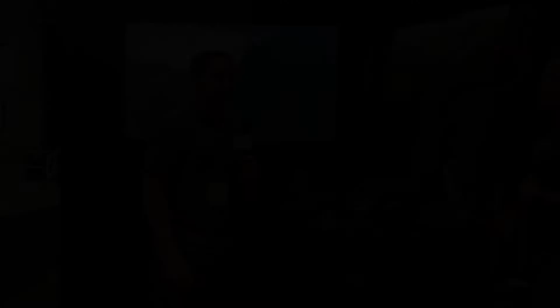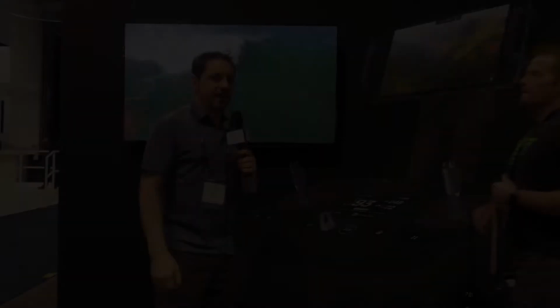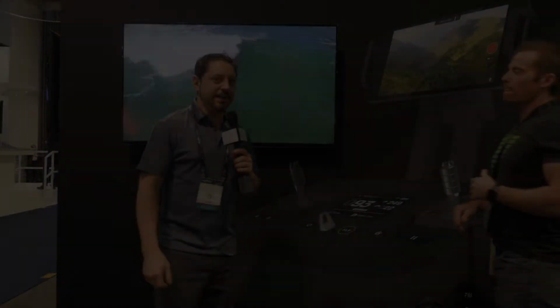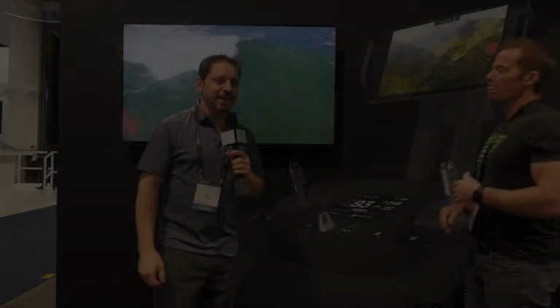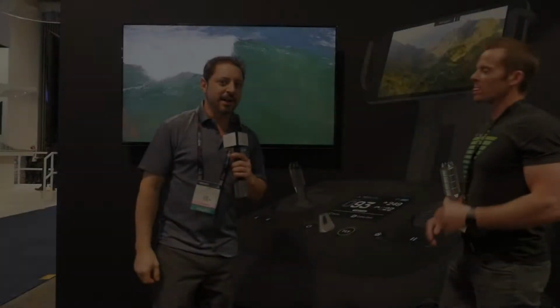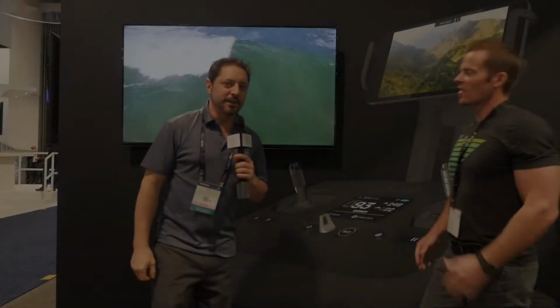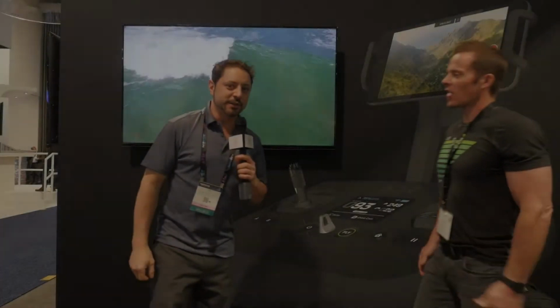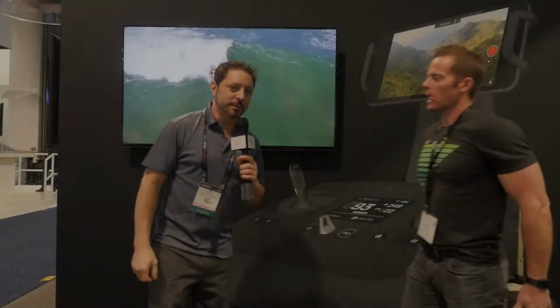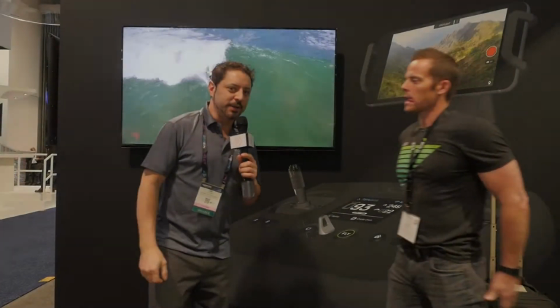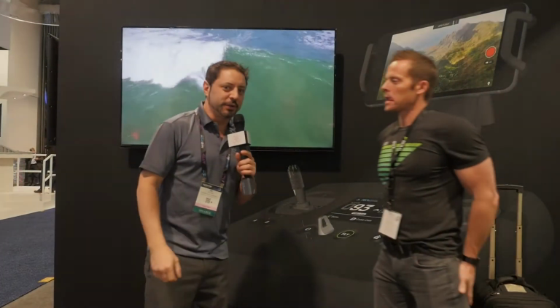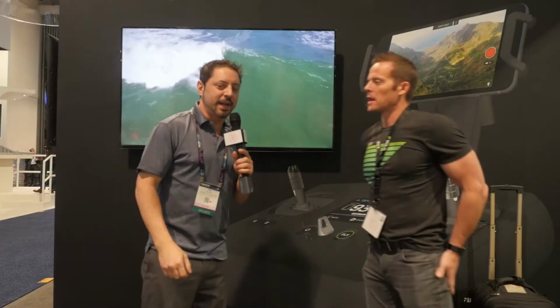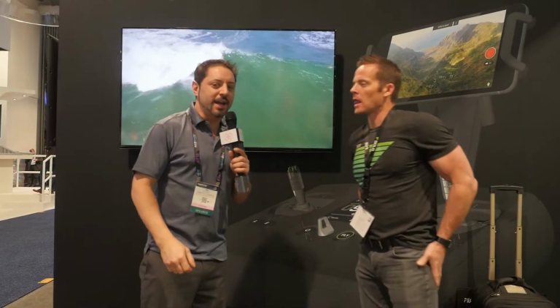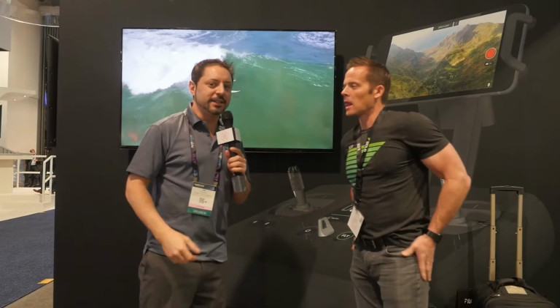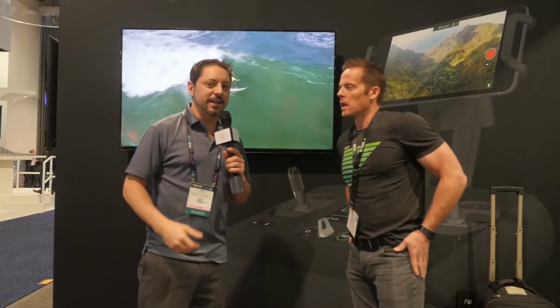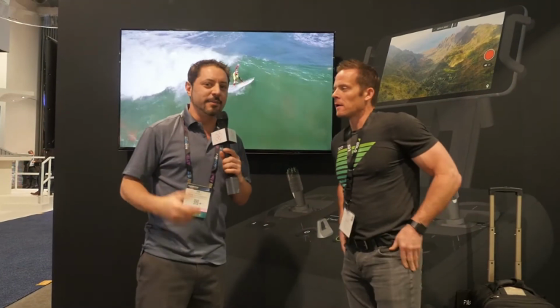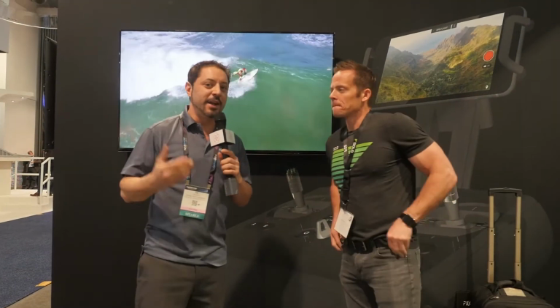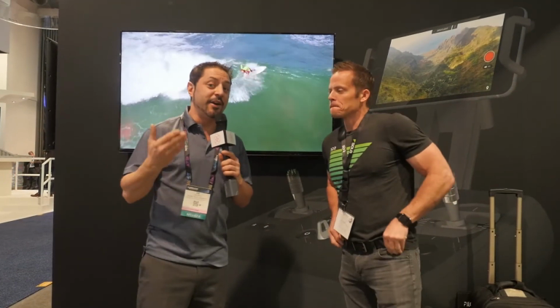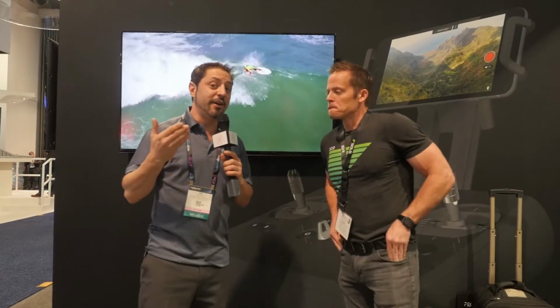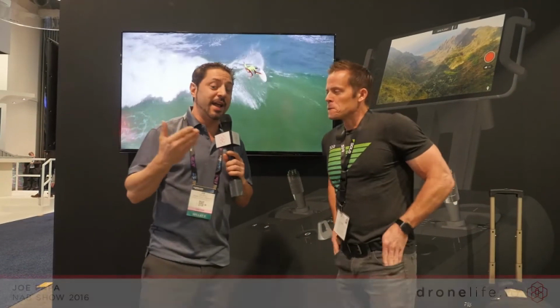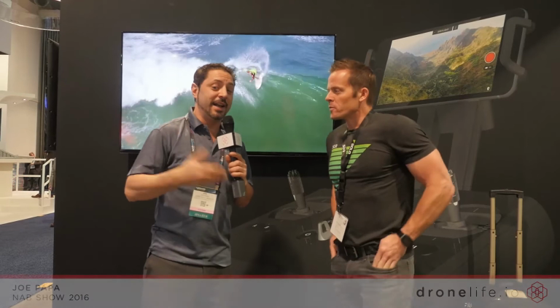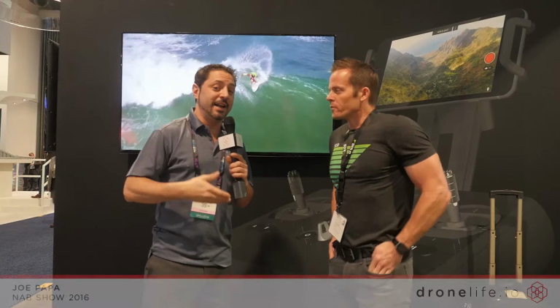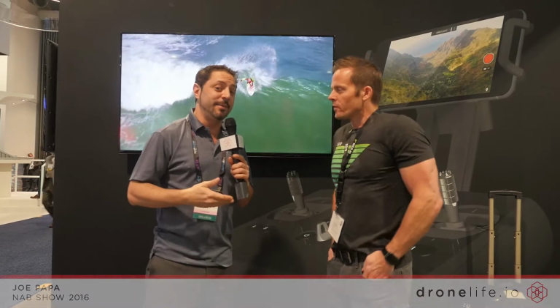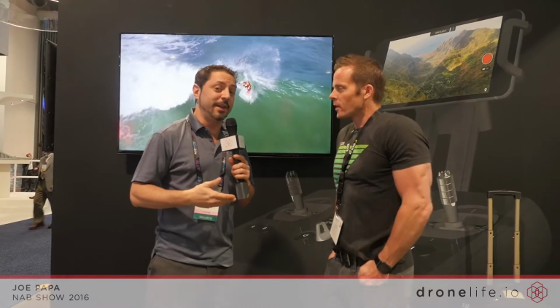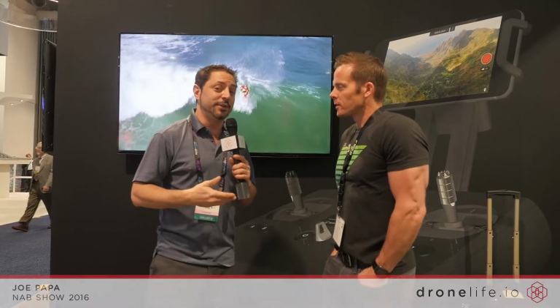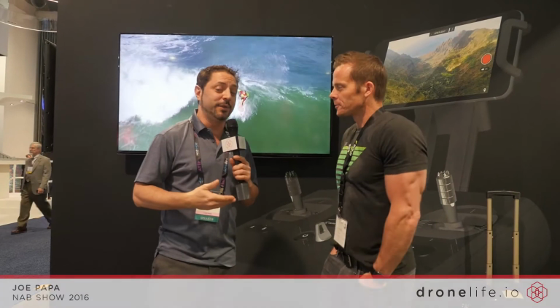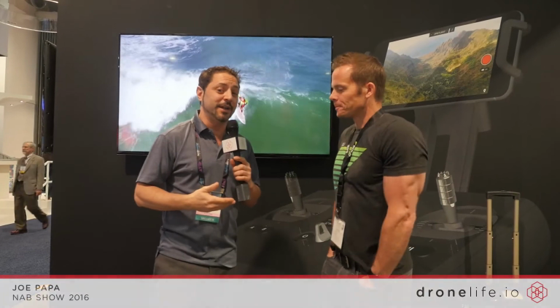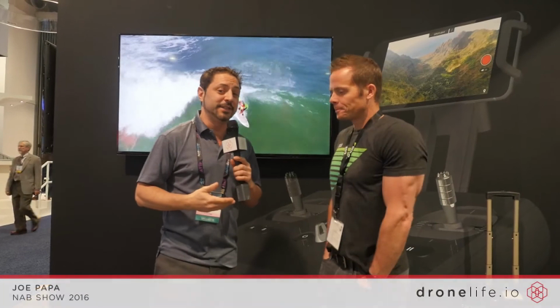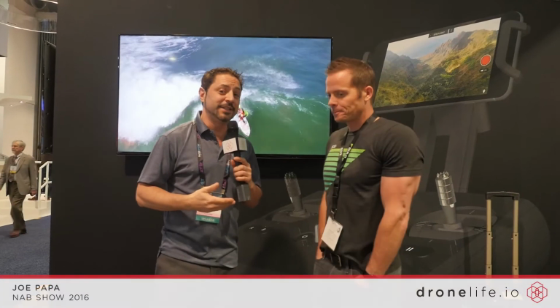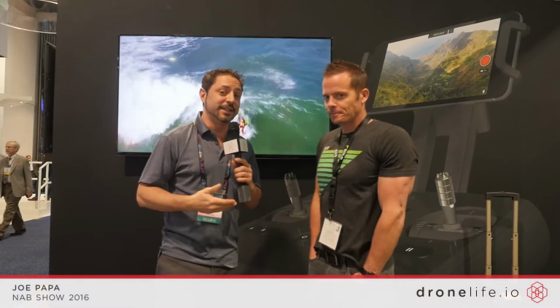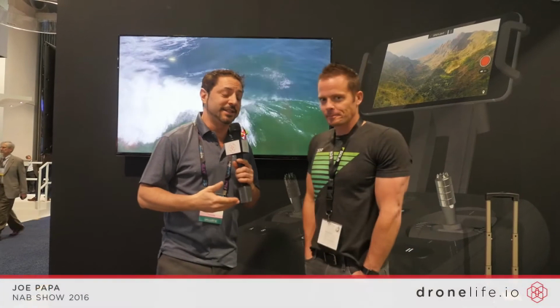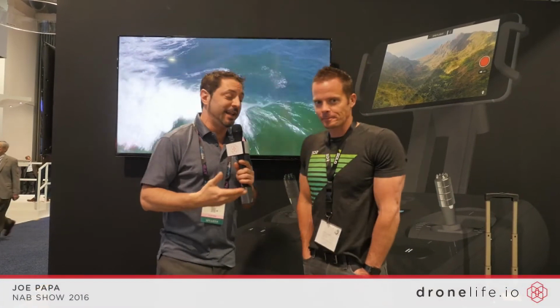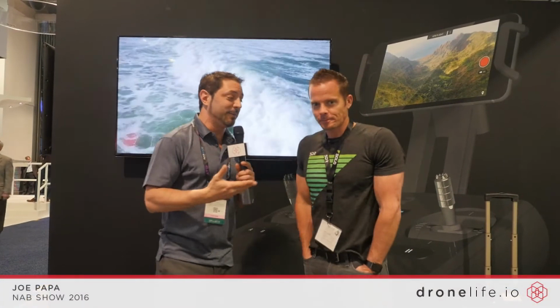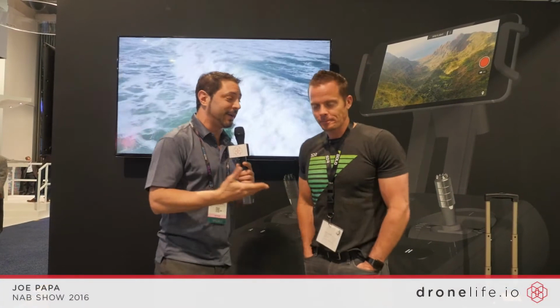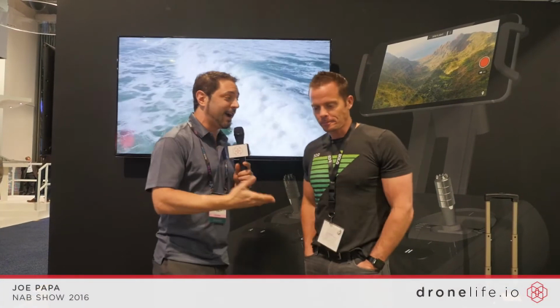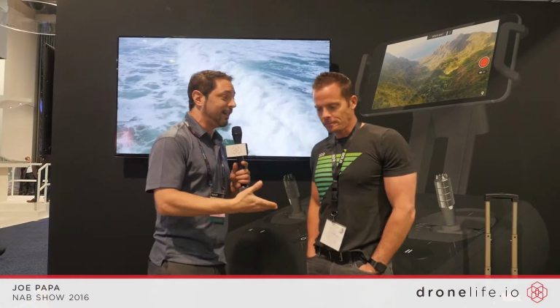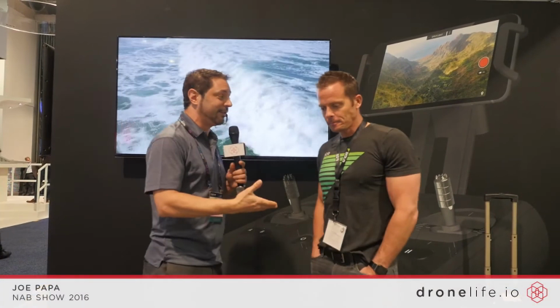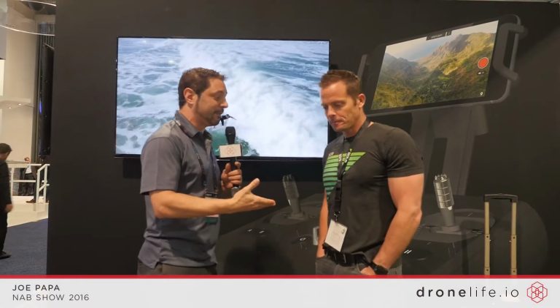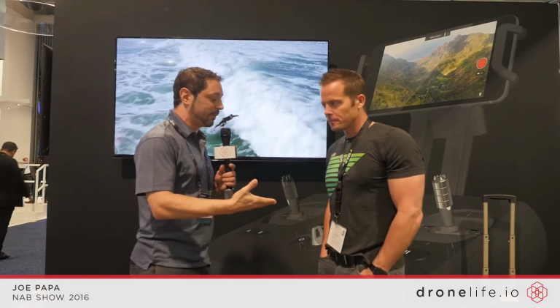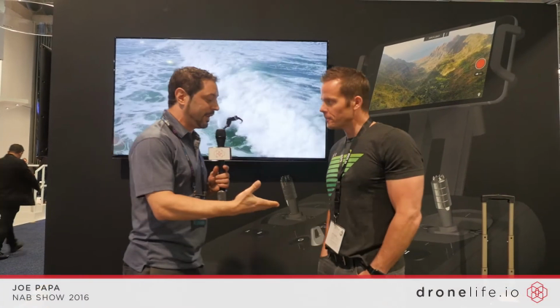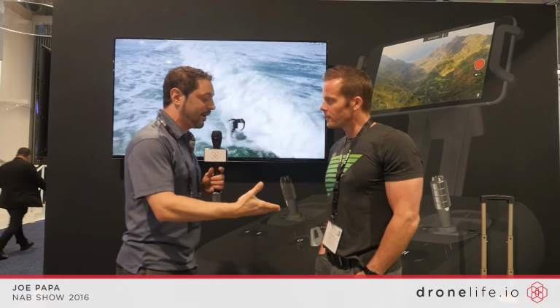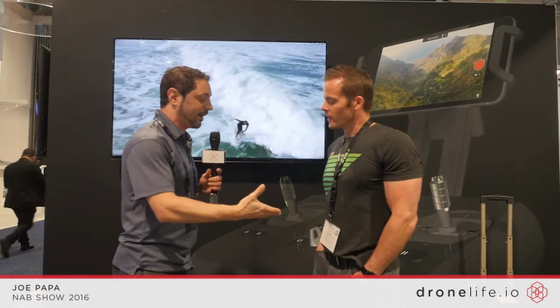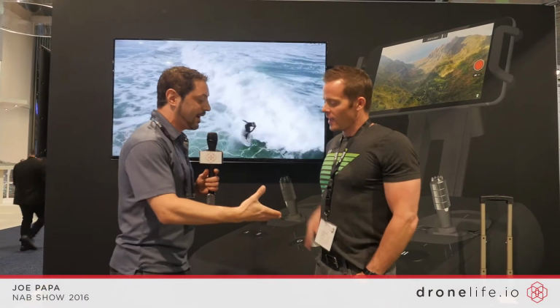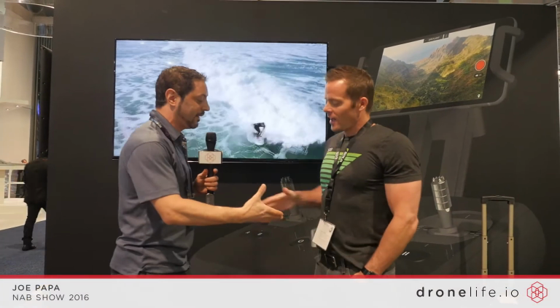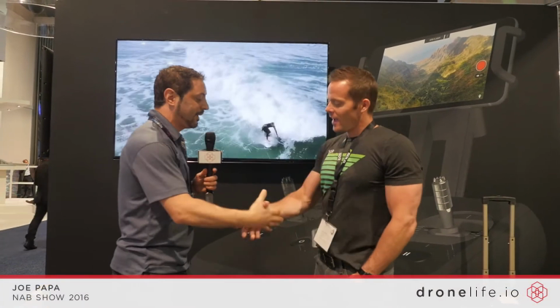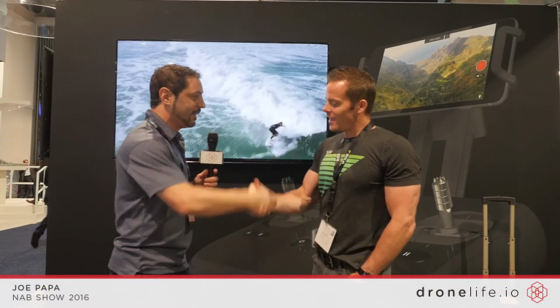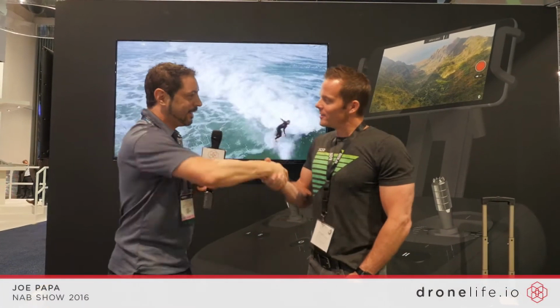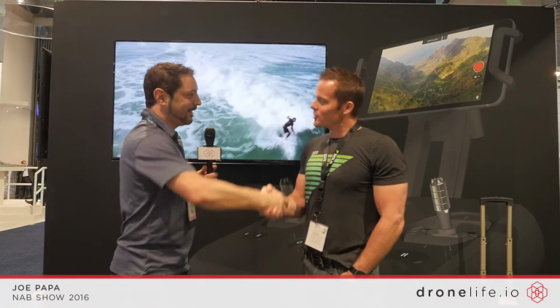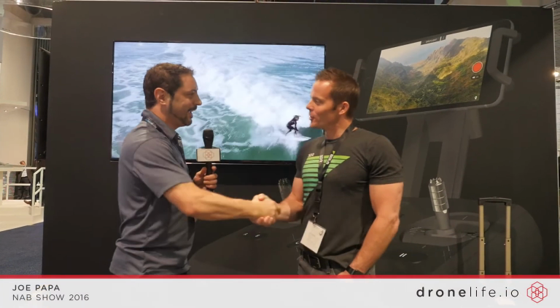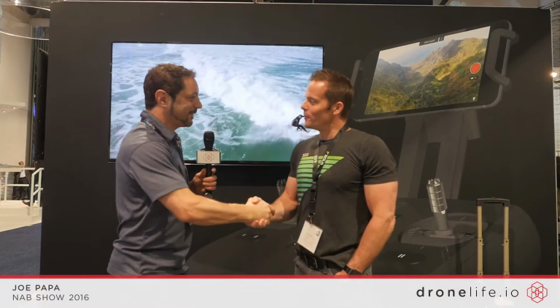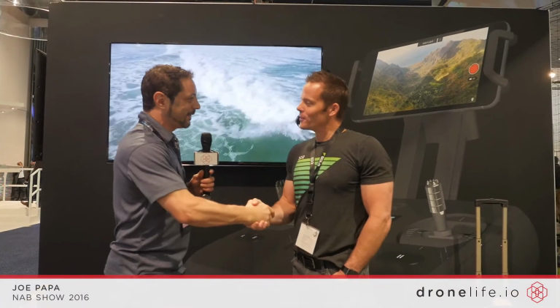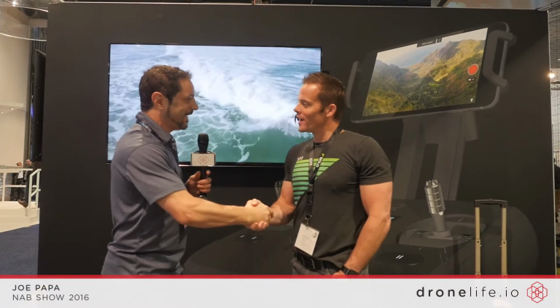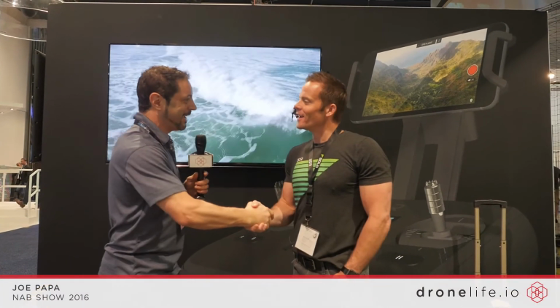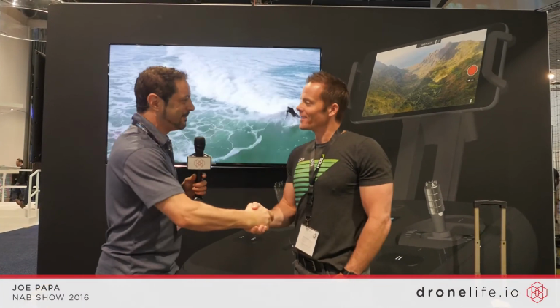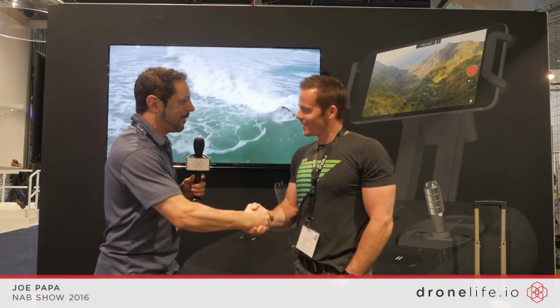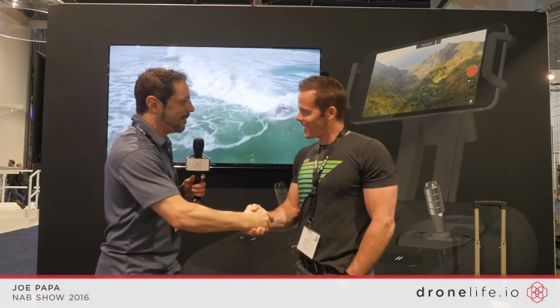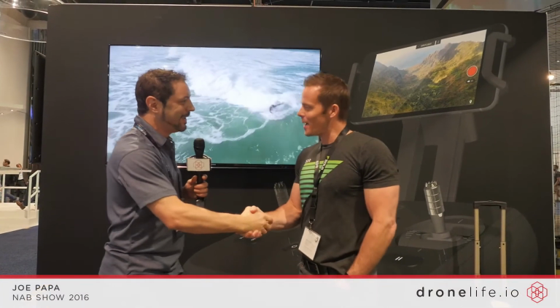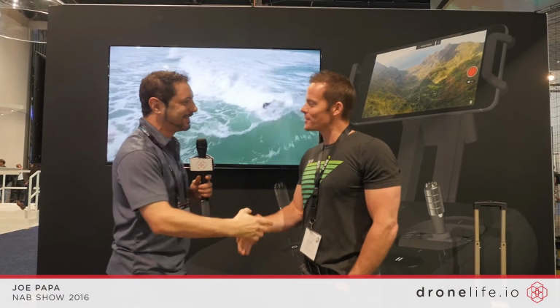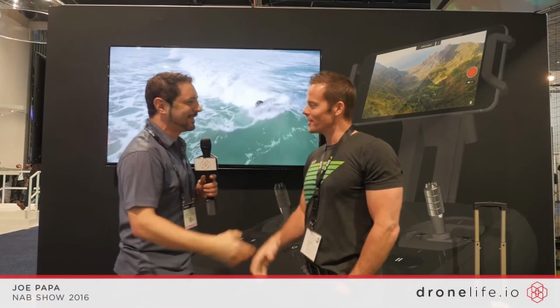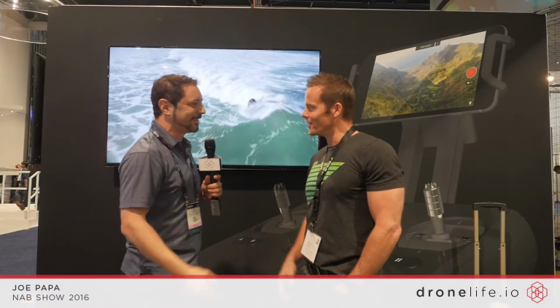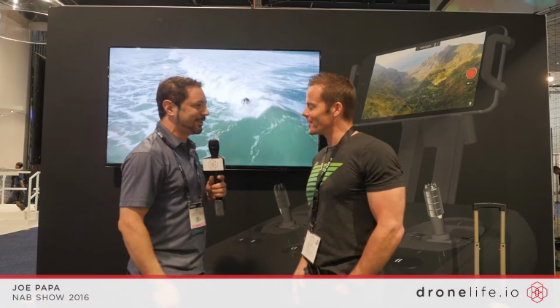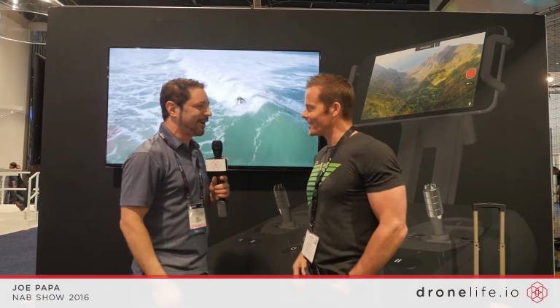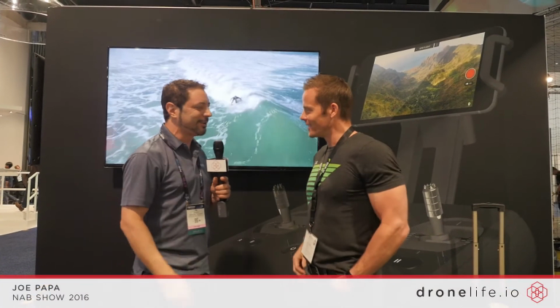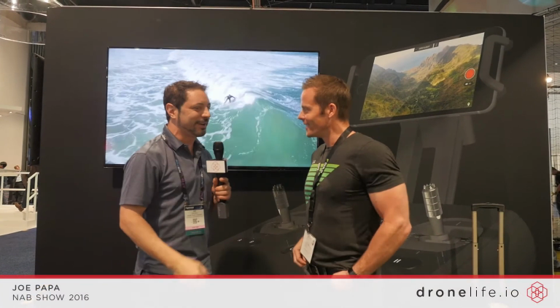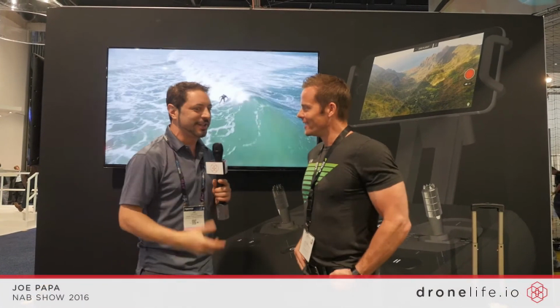Guys, I've got a special guest. I'm here at NAB 2016 with Colin from 3DR. Colin, thanks for taking a moment to talk to us.